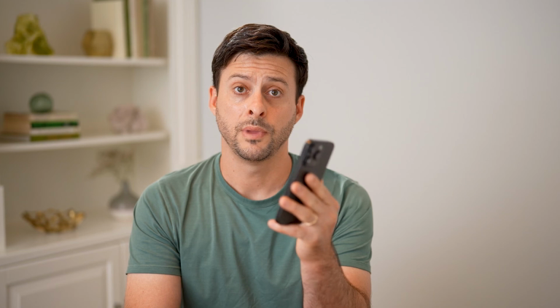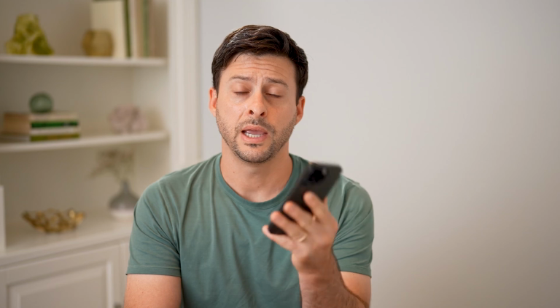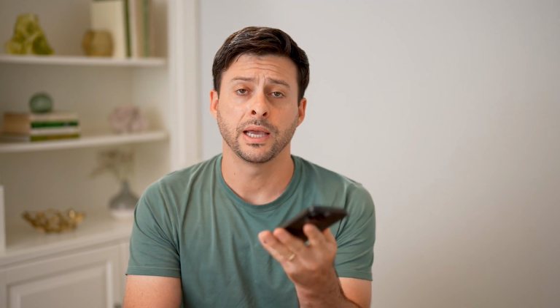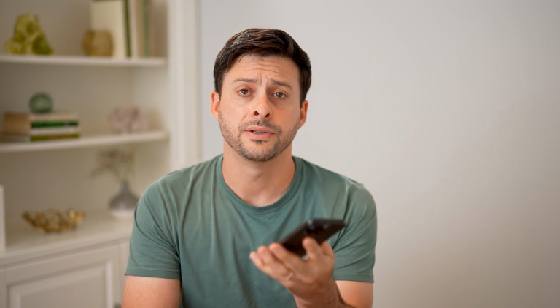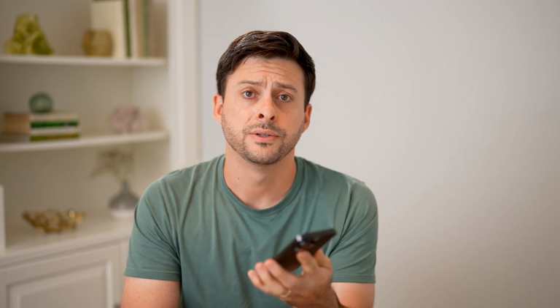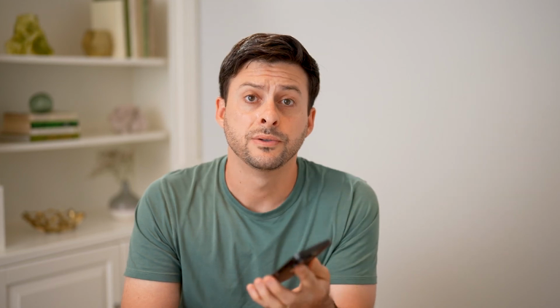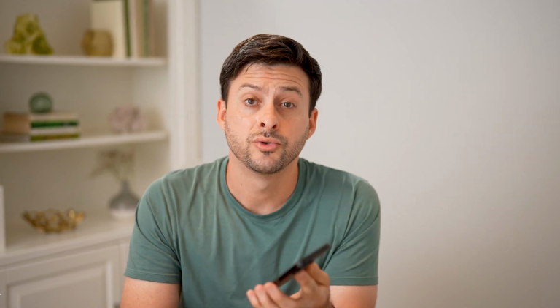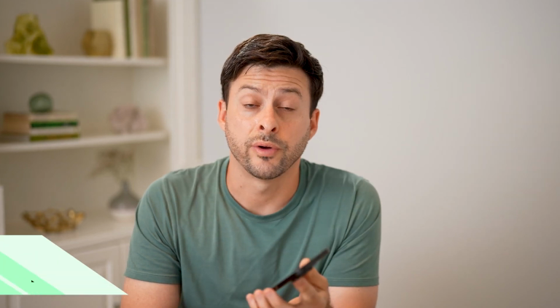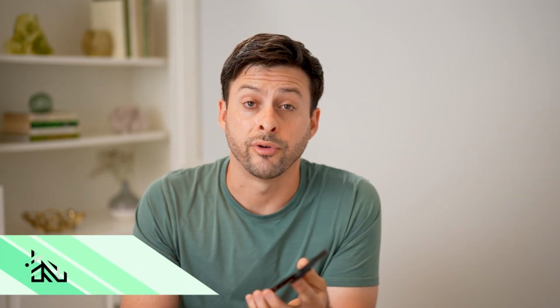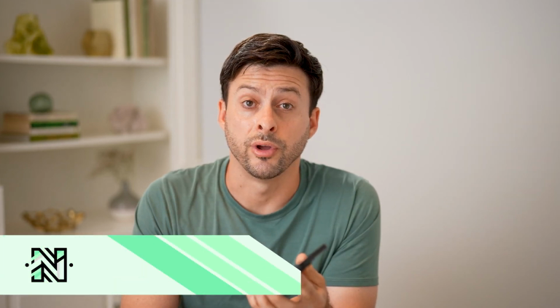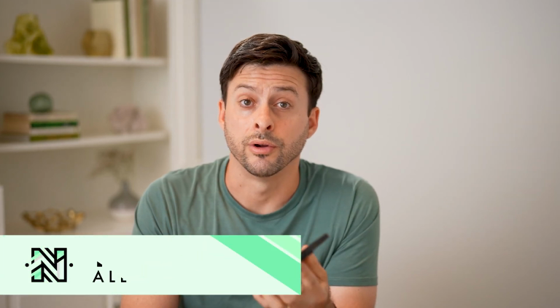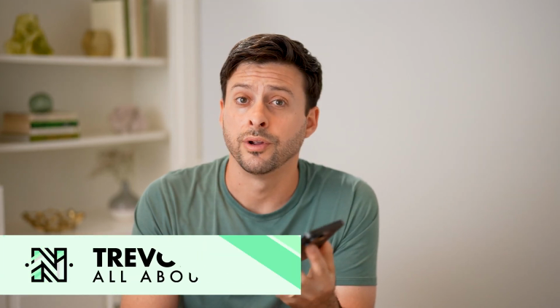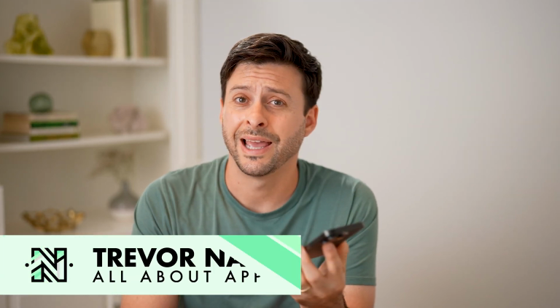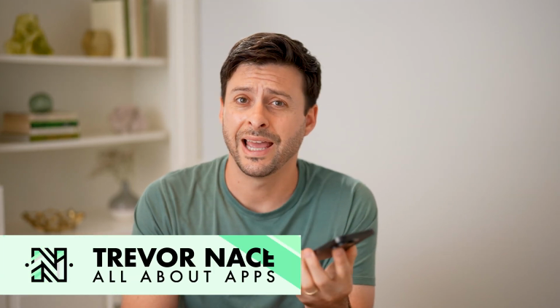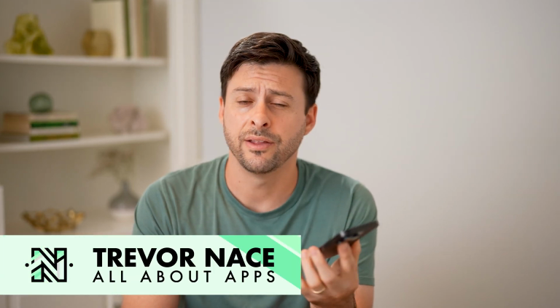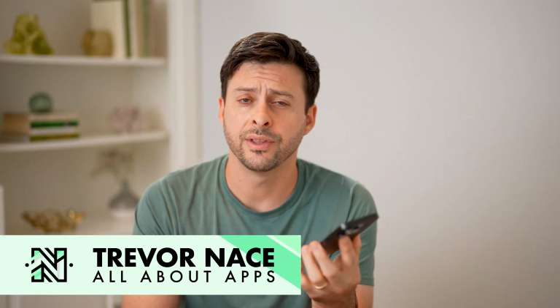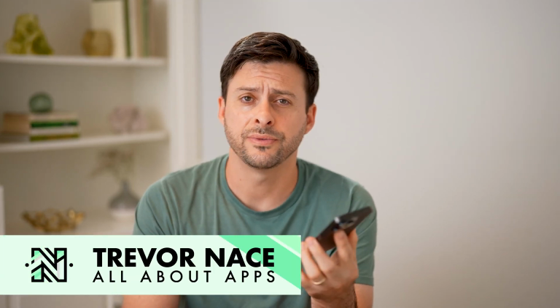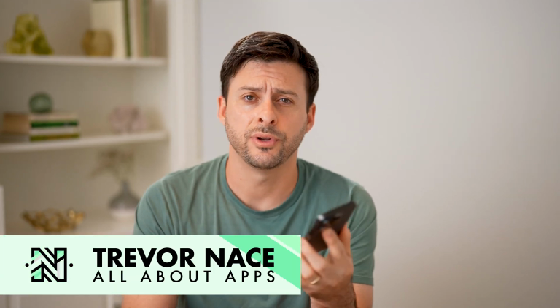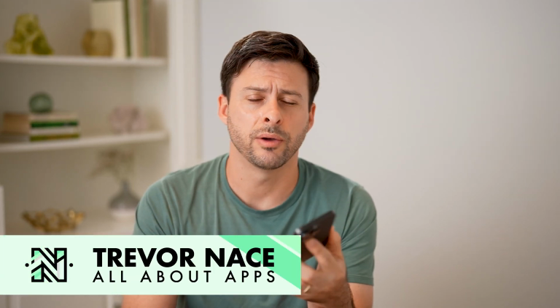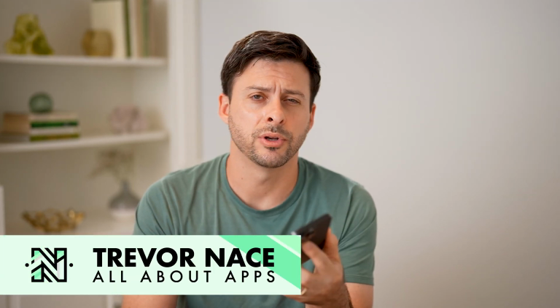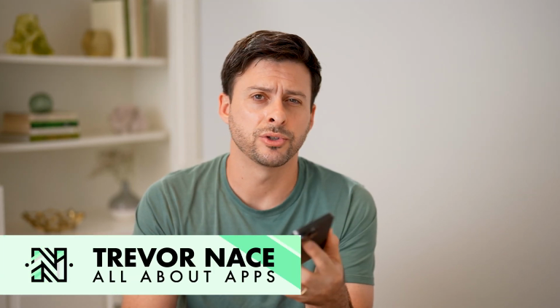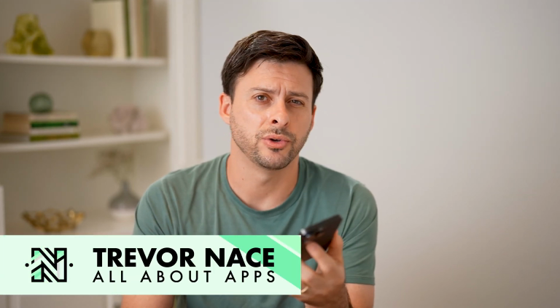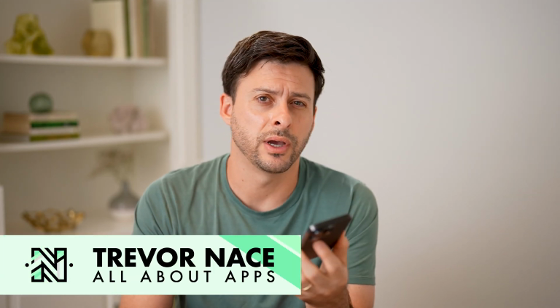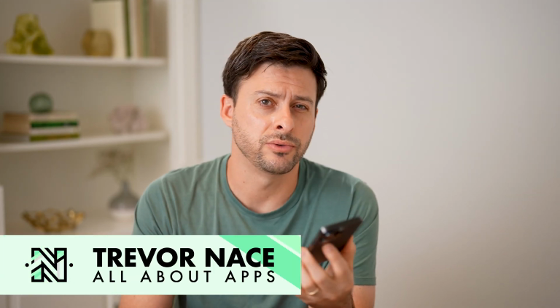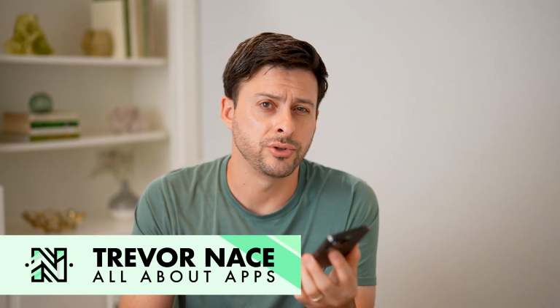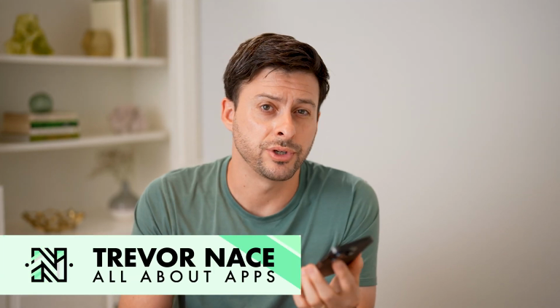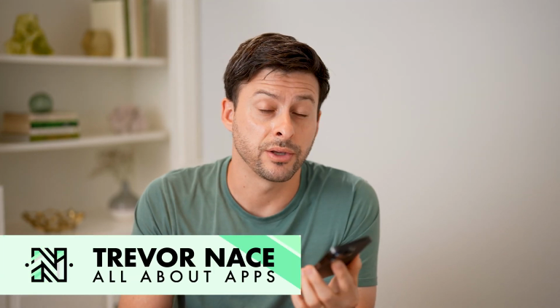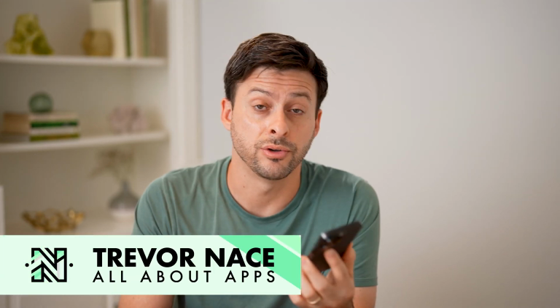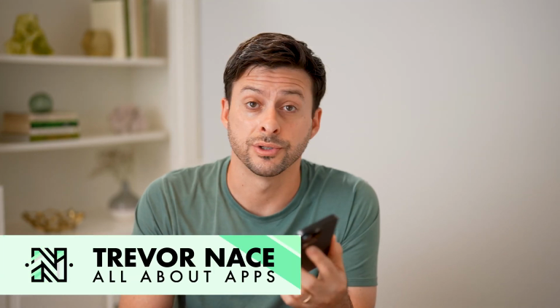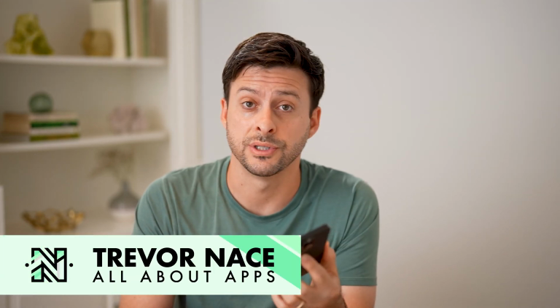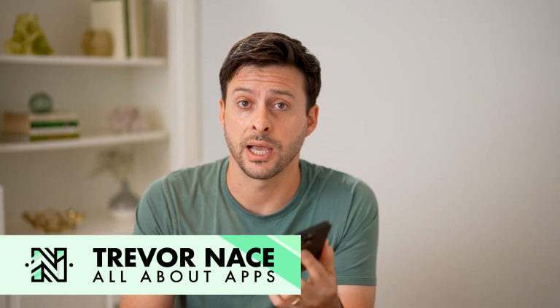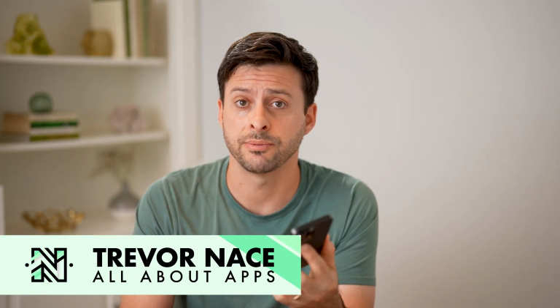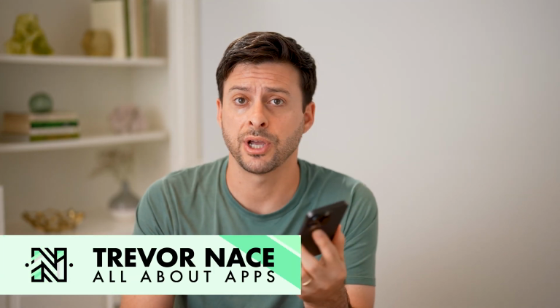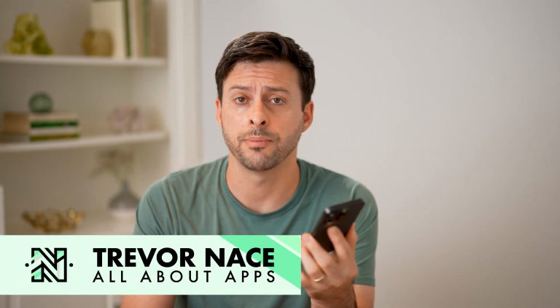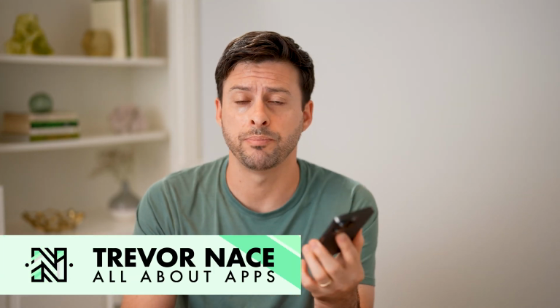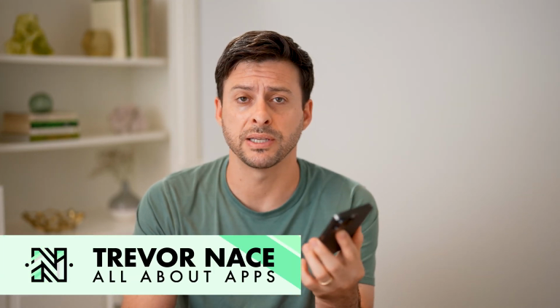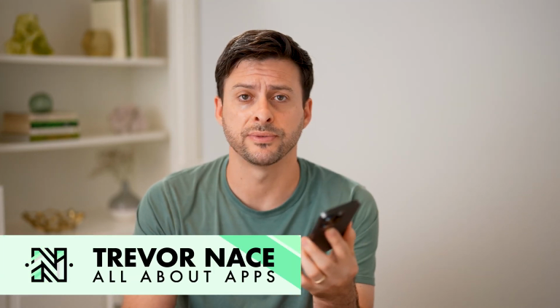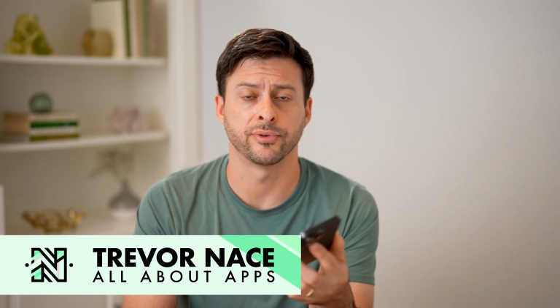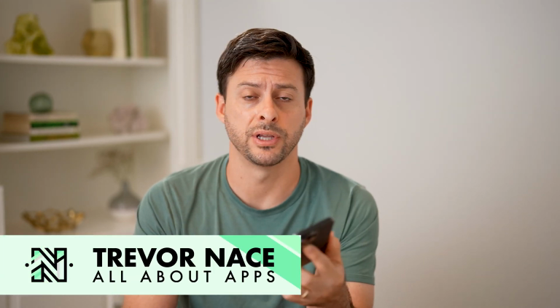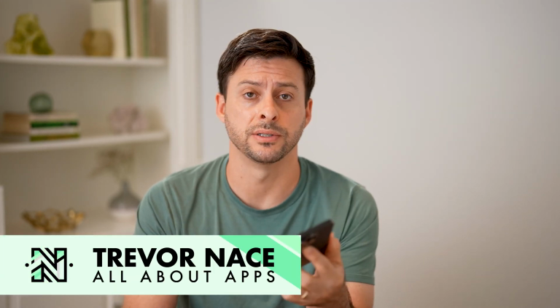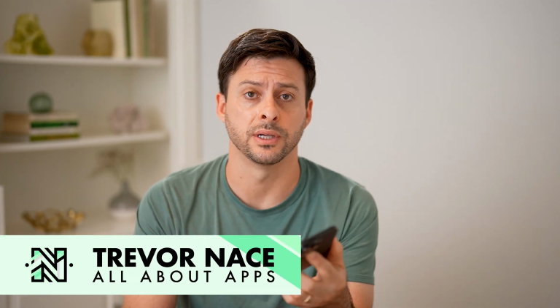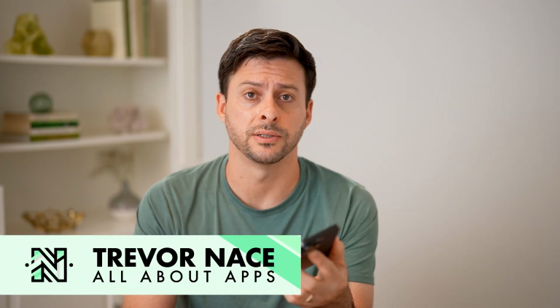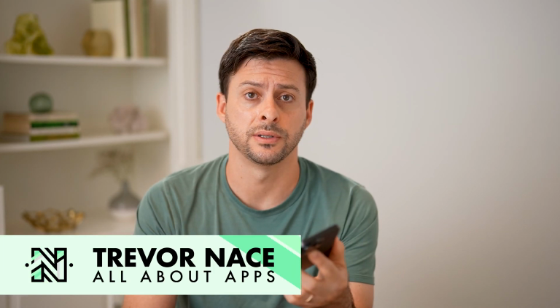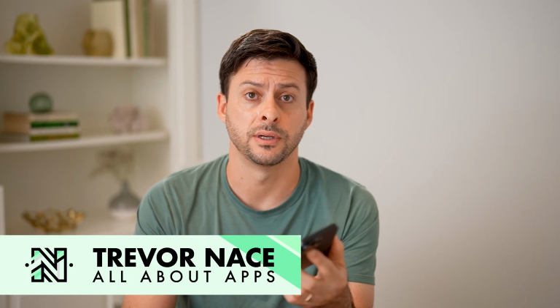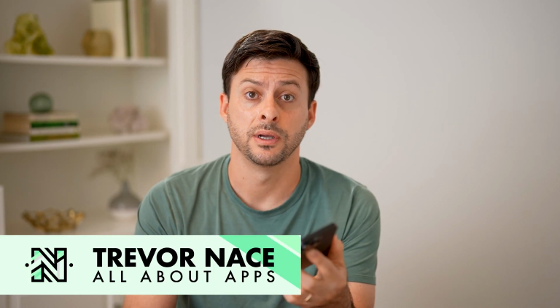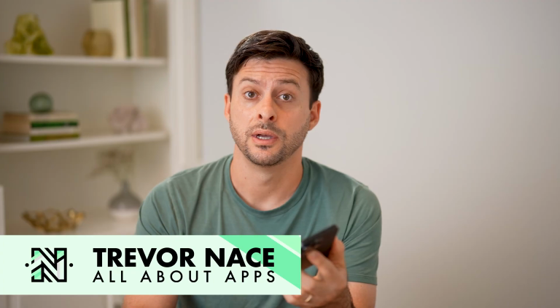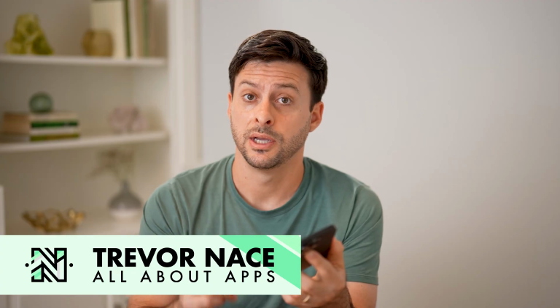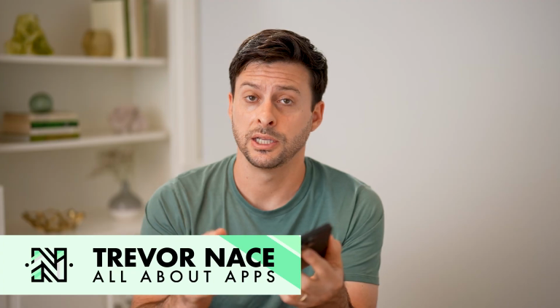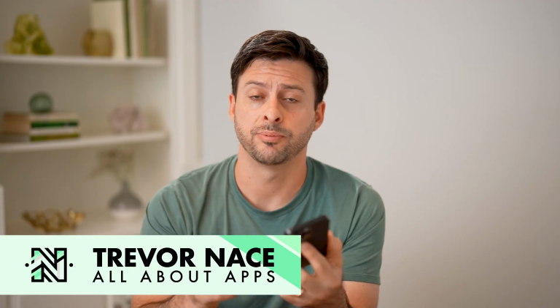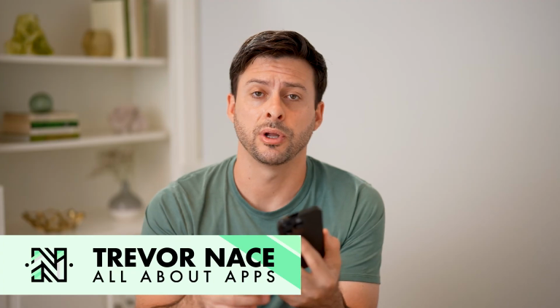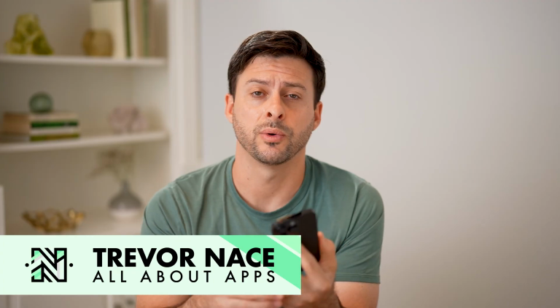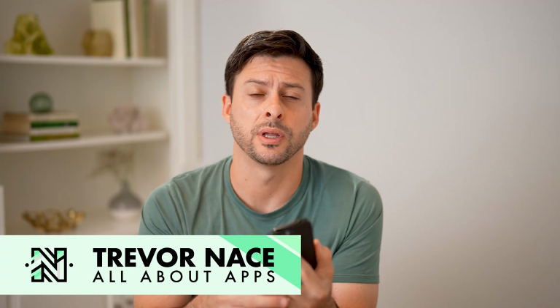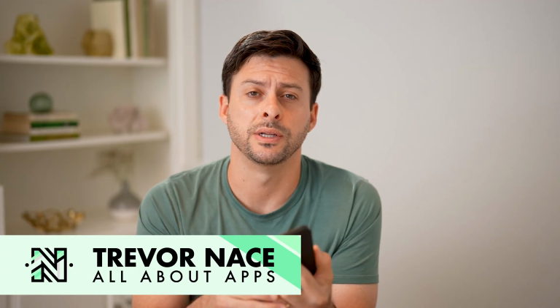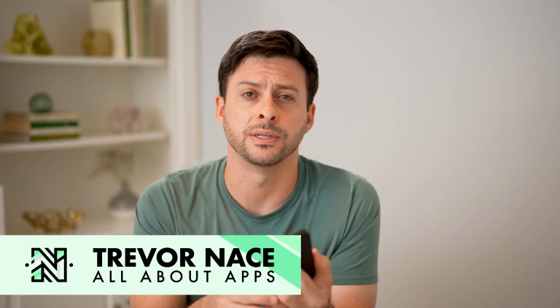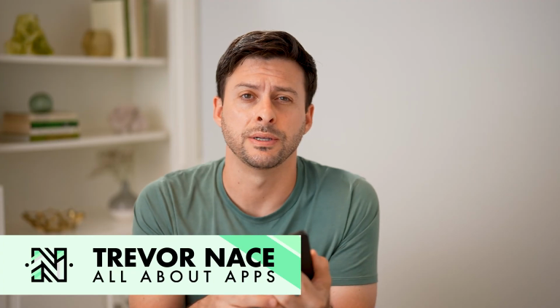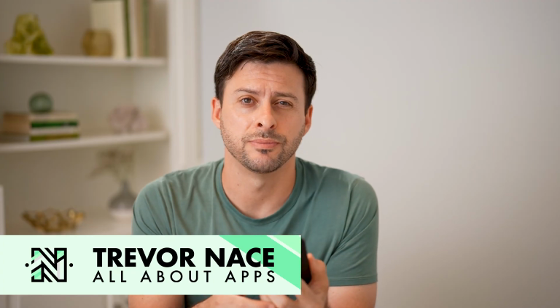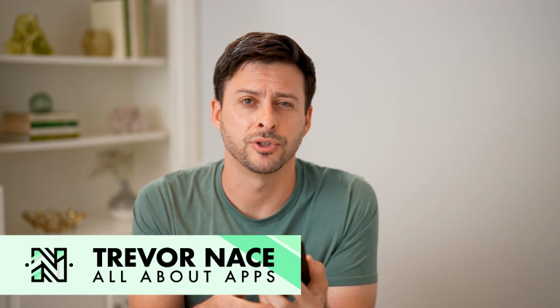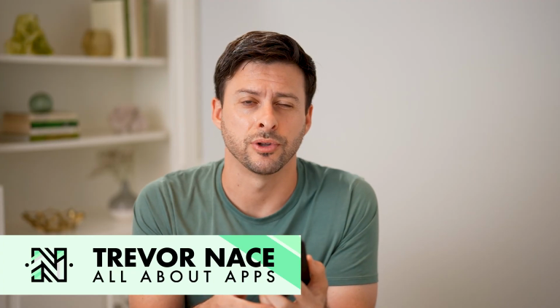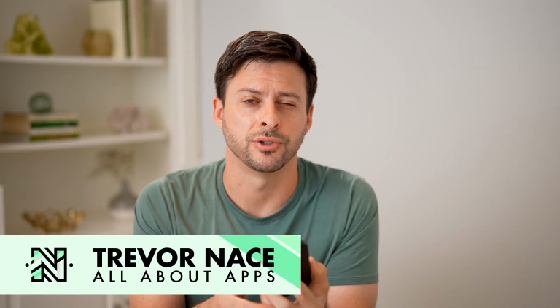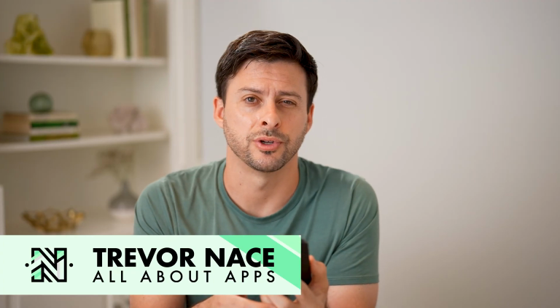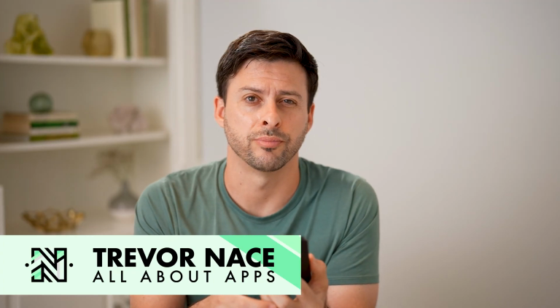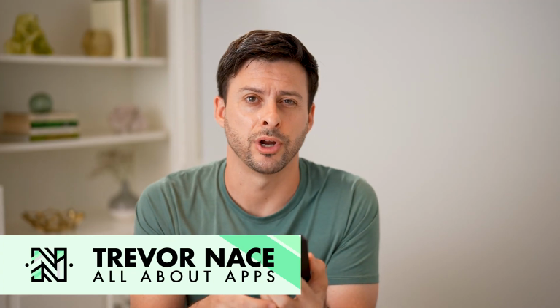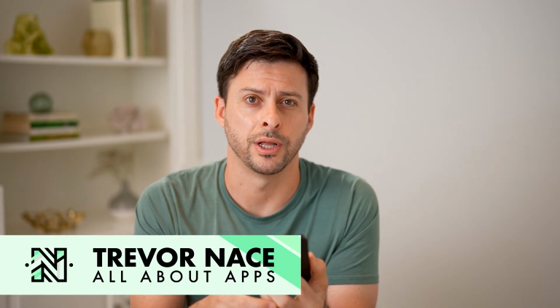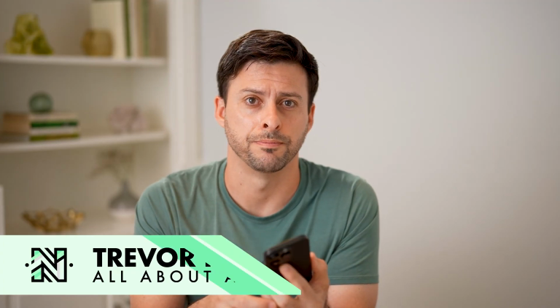Hey guys, Trevor here, and in this video I'm going to show you how to check your Snapchat best friends list. It's pretty quick and easy, so let's jump right in.